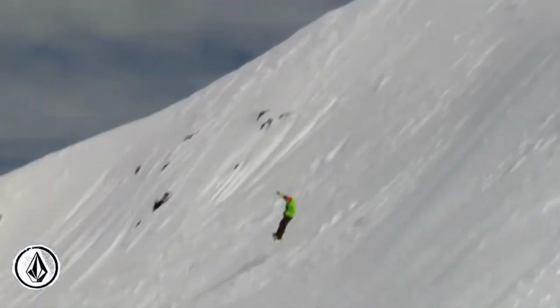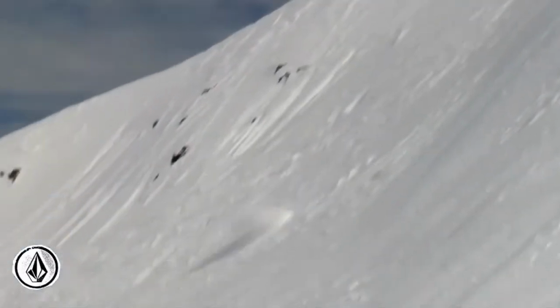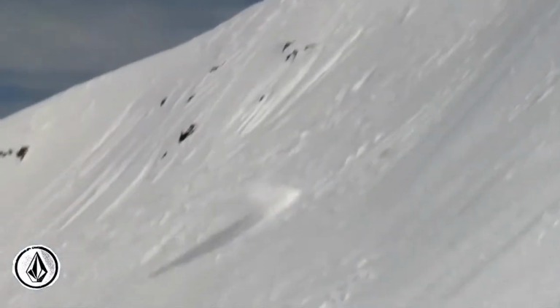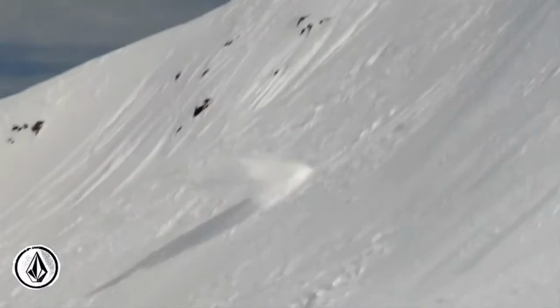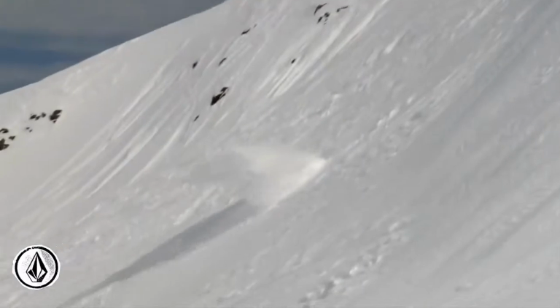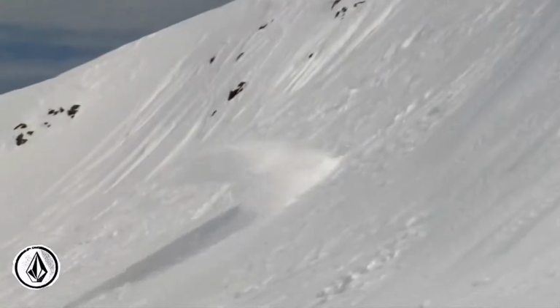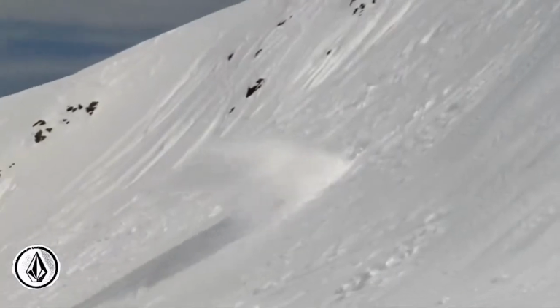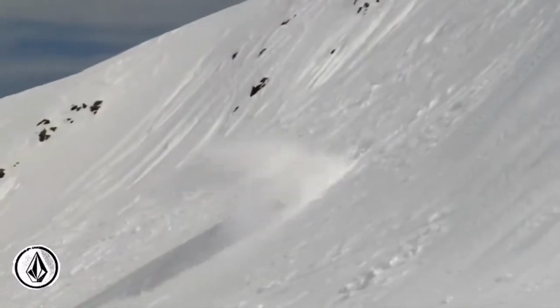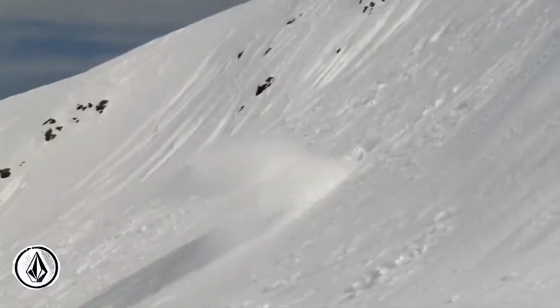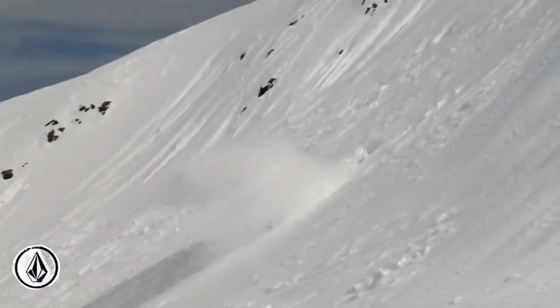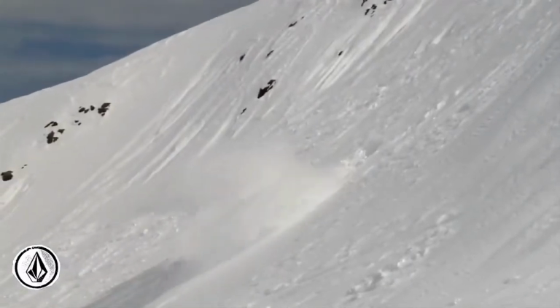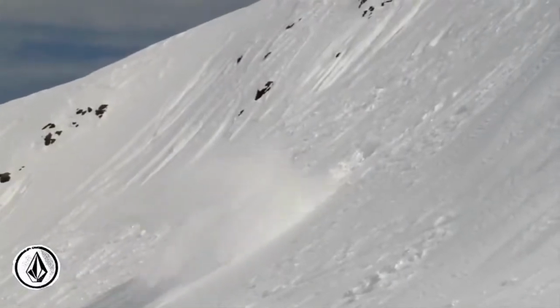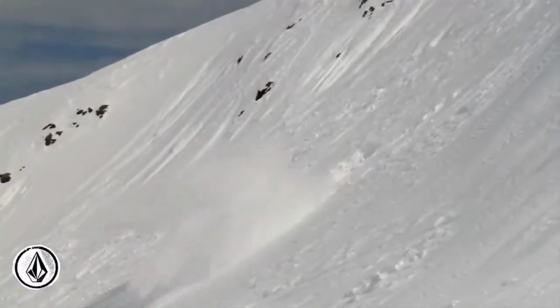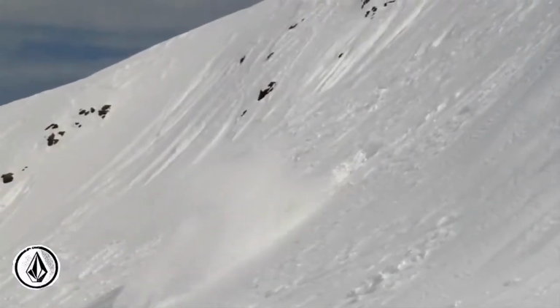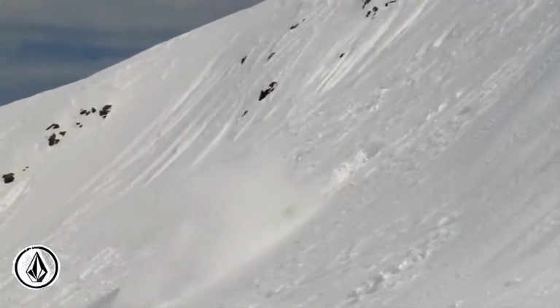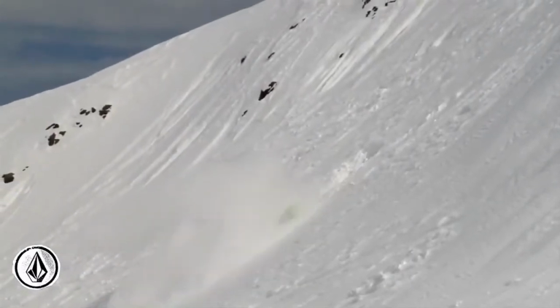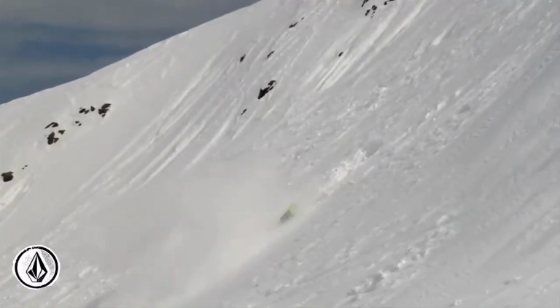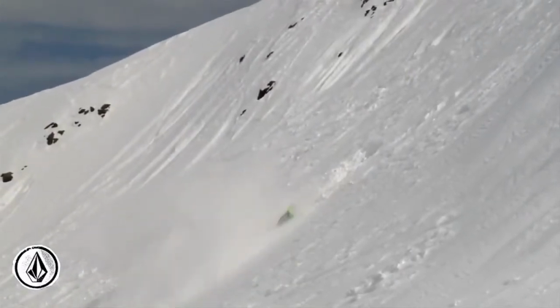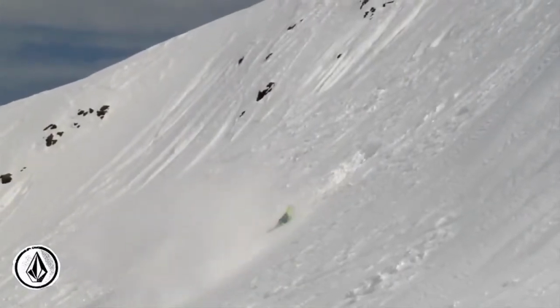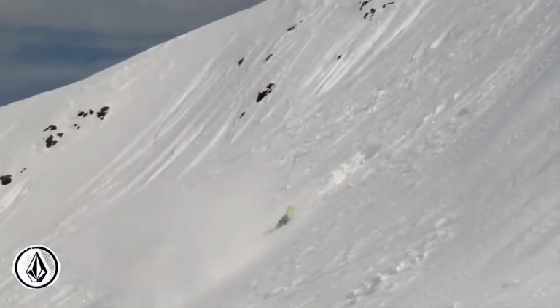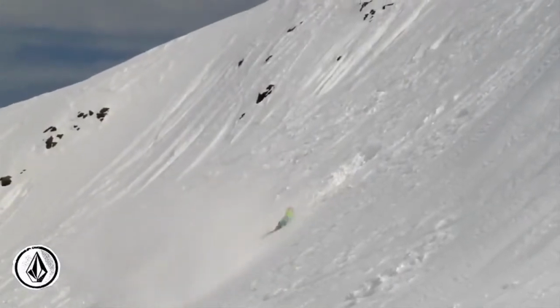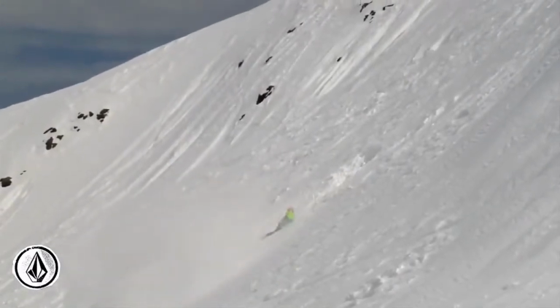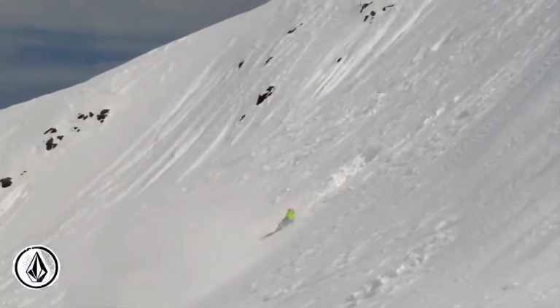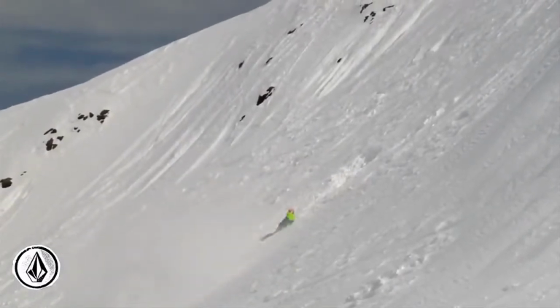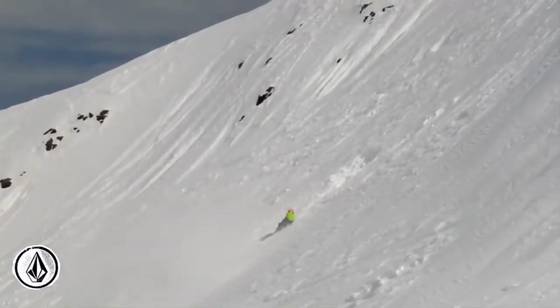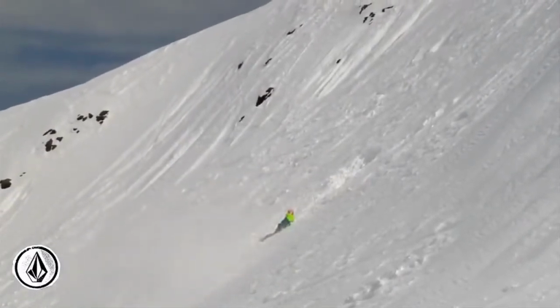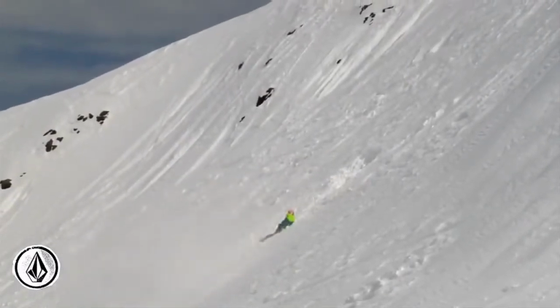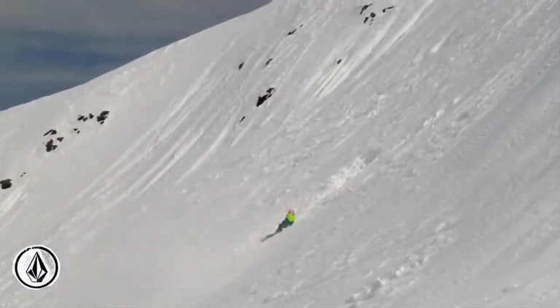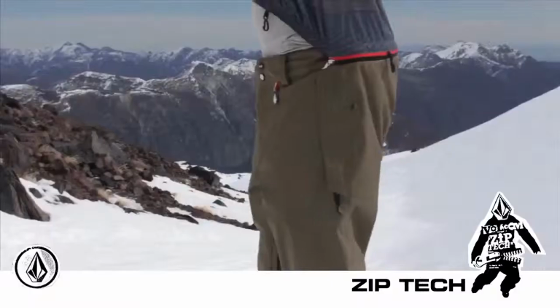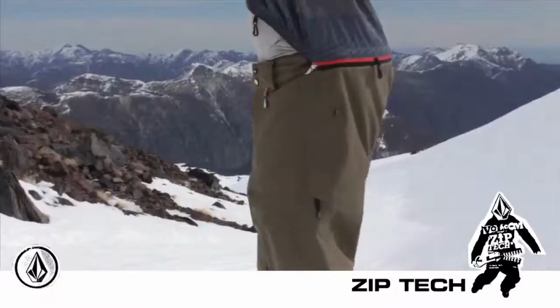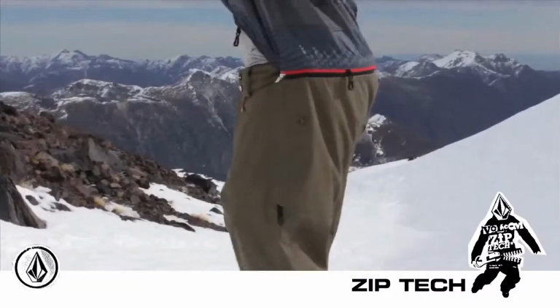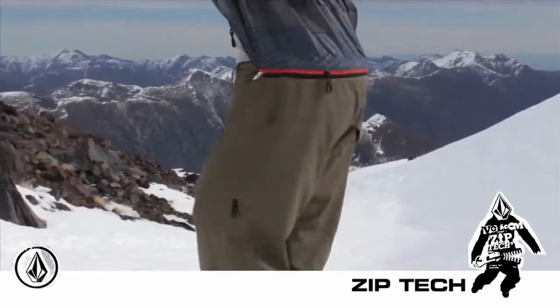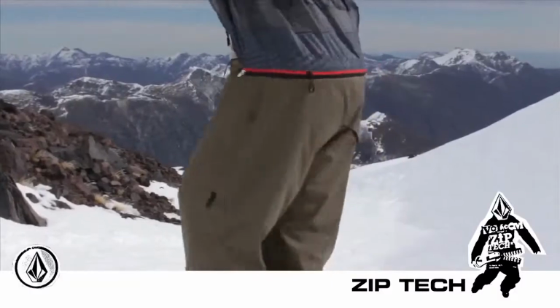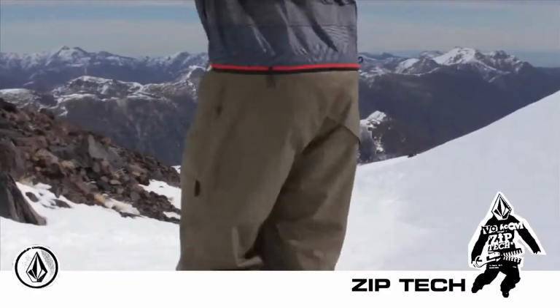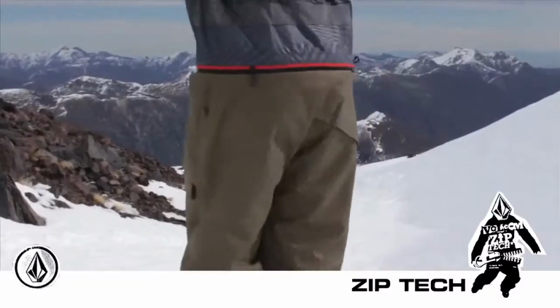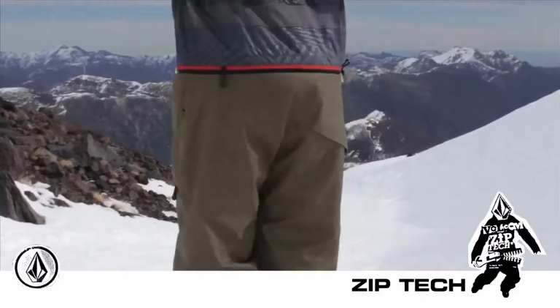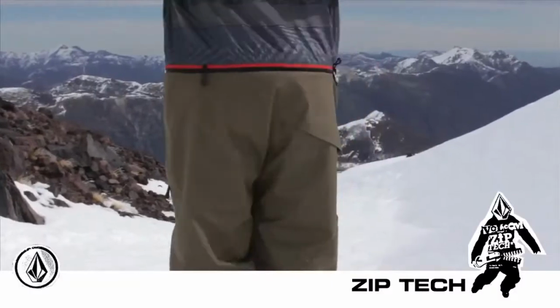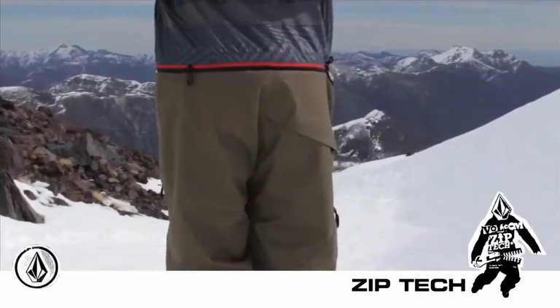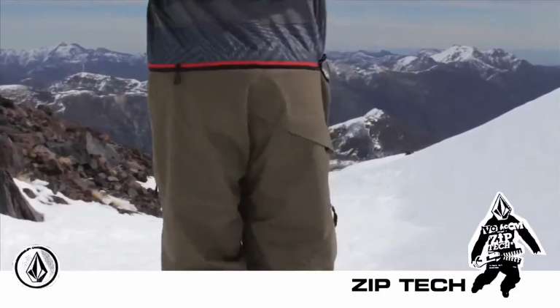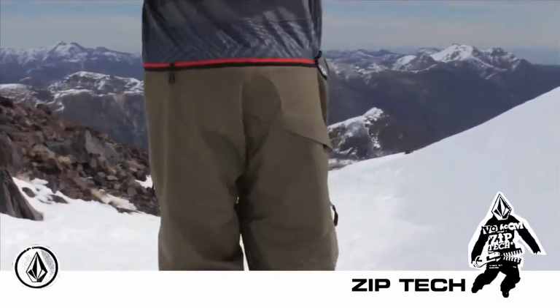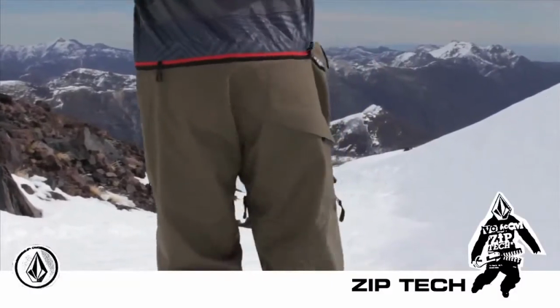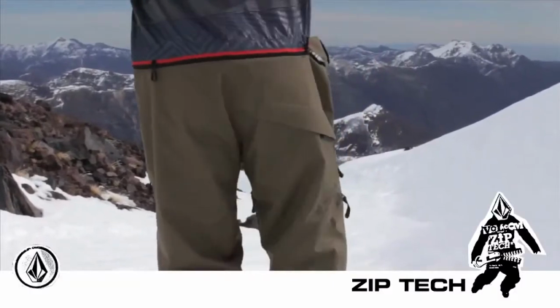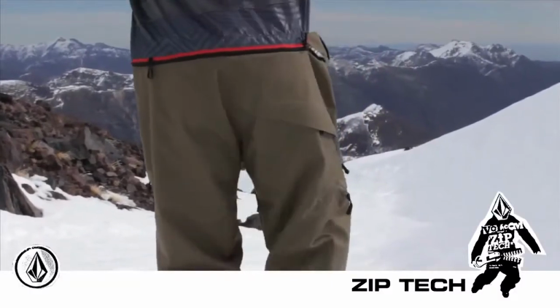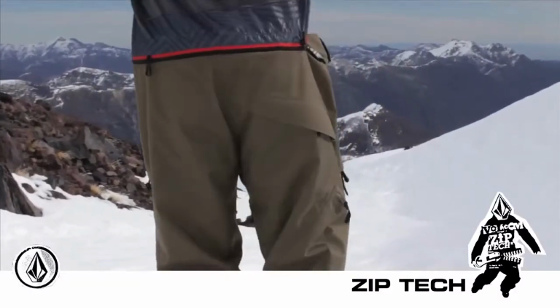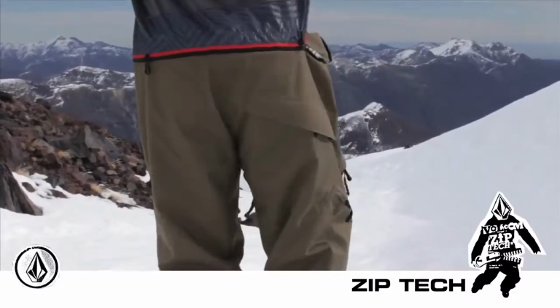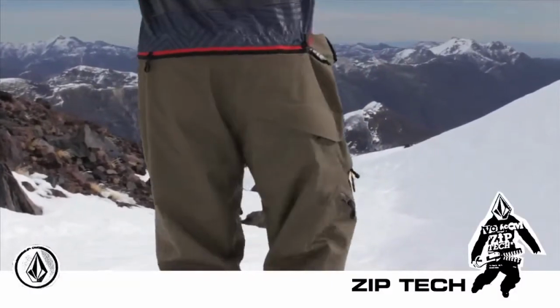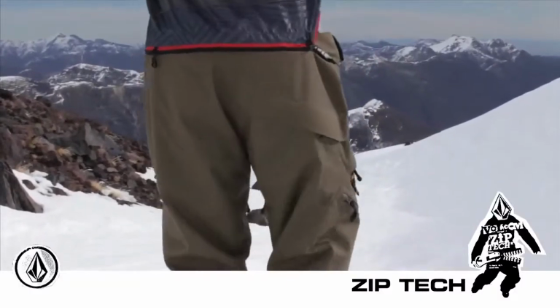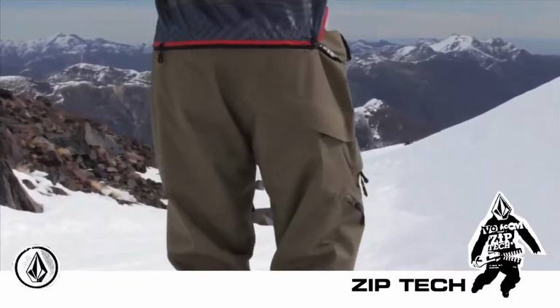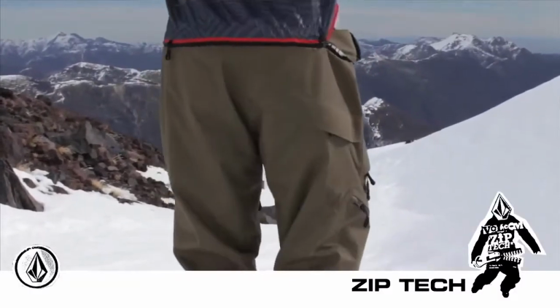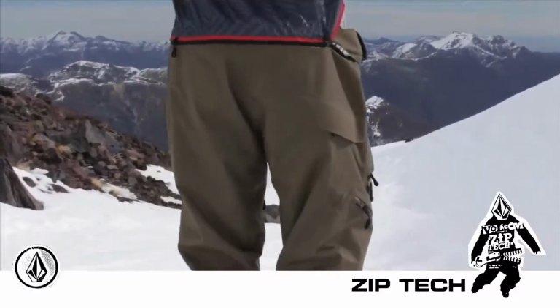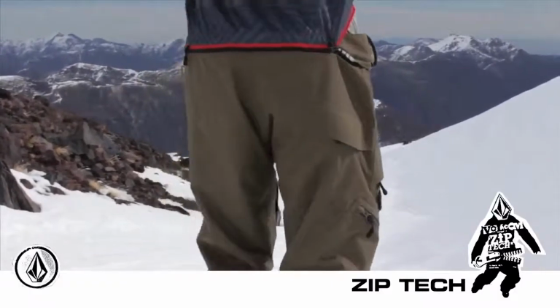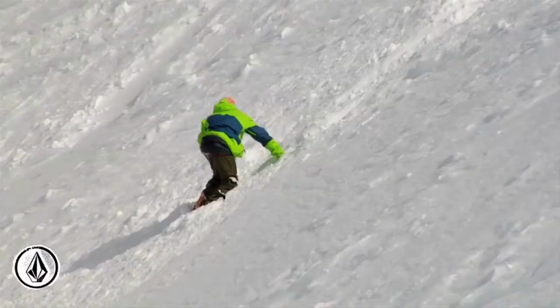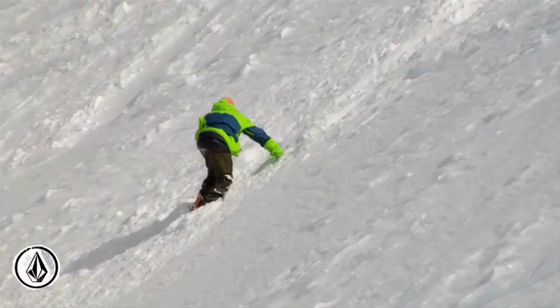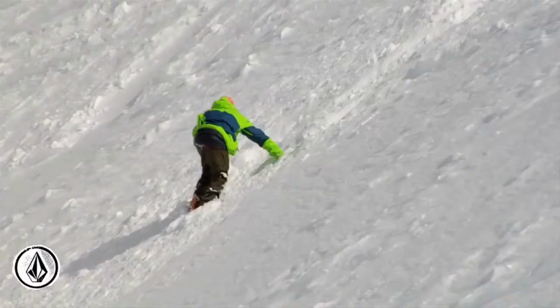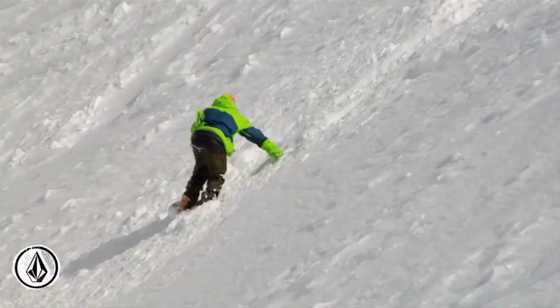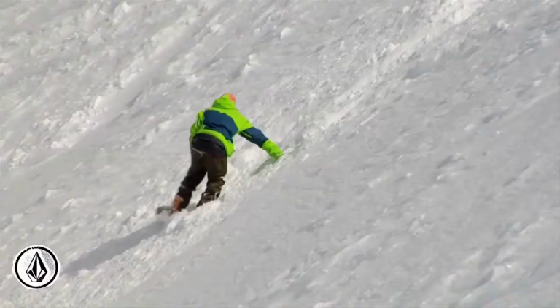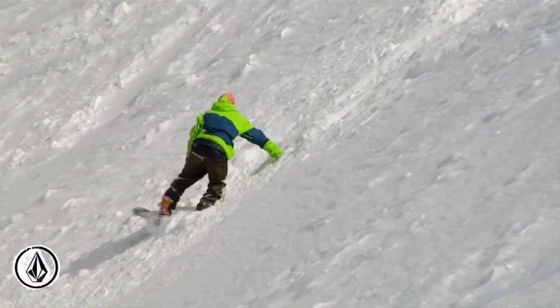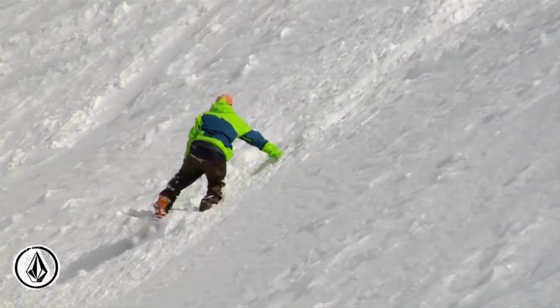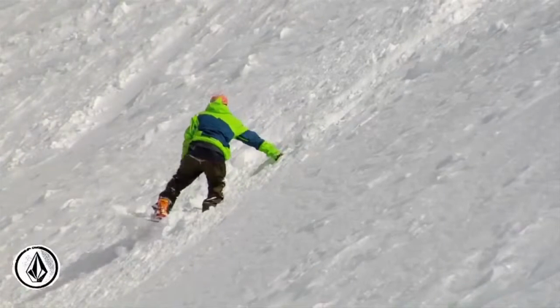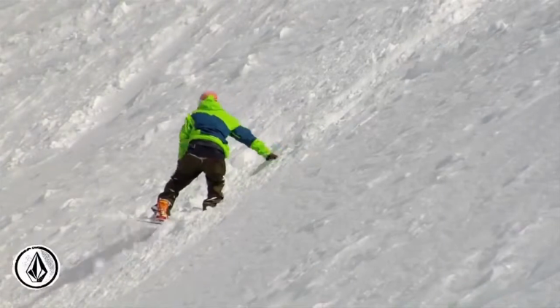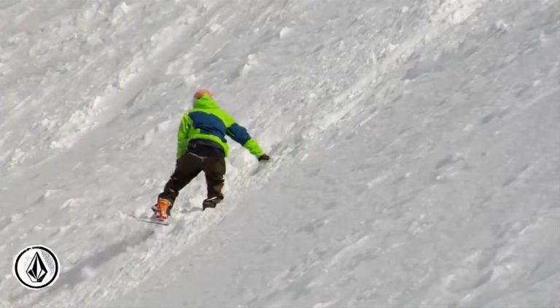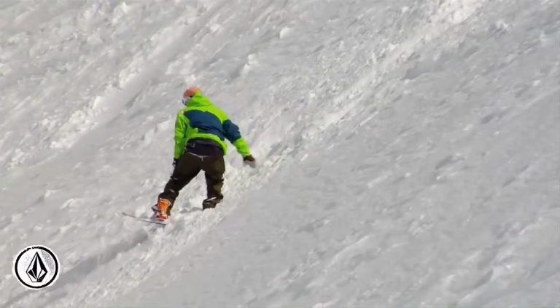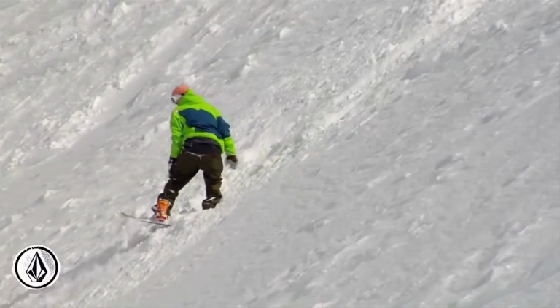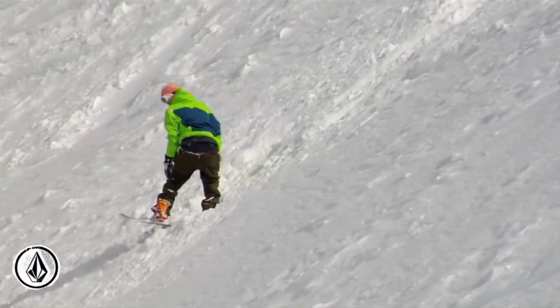The Zip-Tec pant-to-jacket interface lets you zip your jacket to your pants, so you never get snow on your back or down your pants.